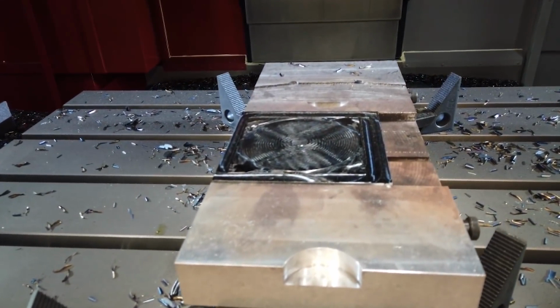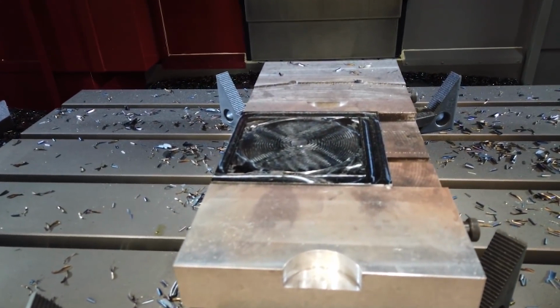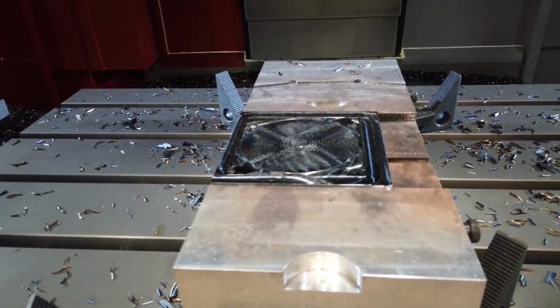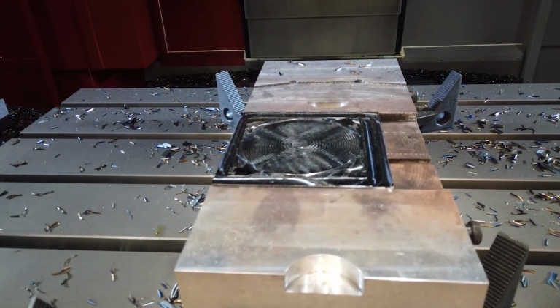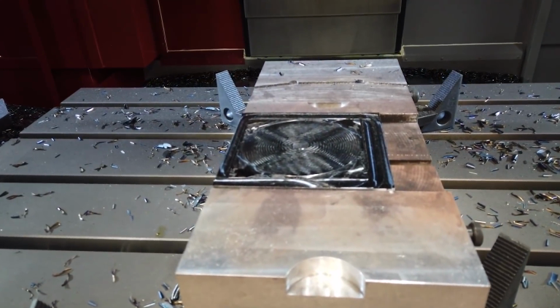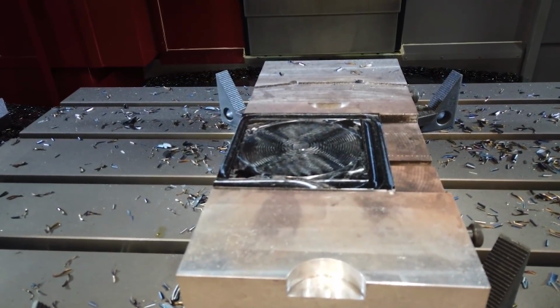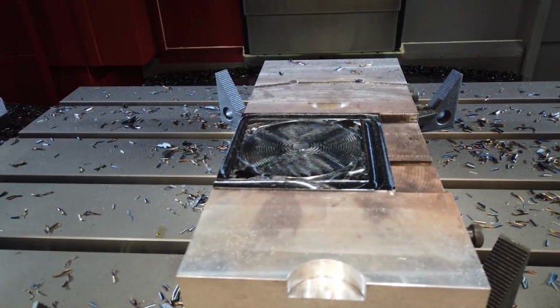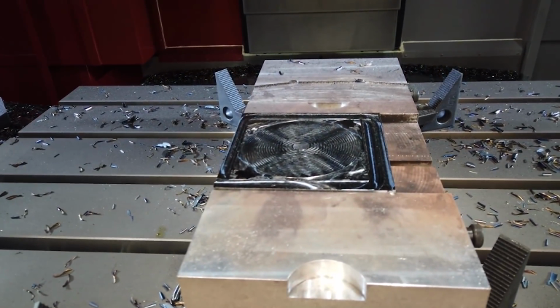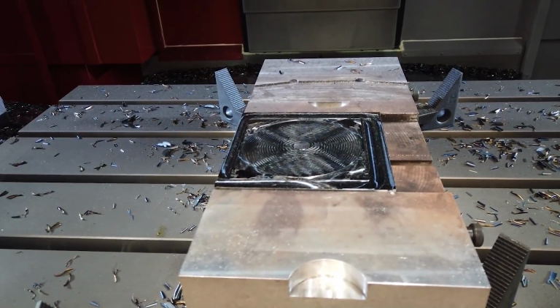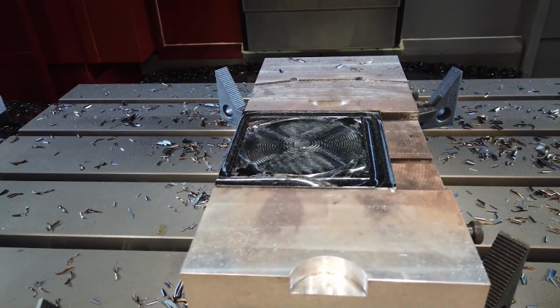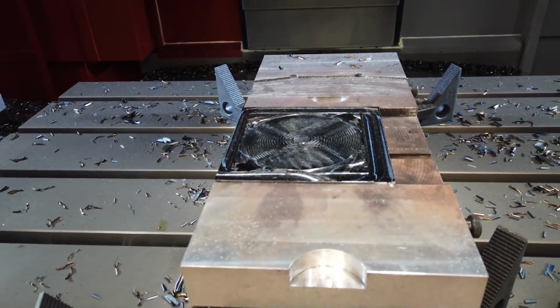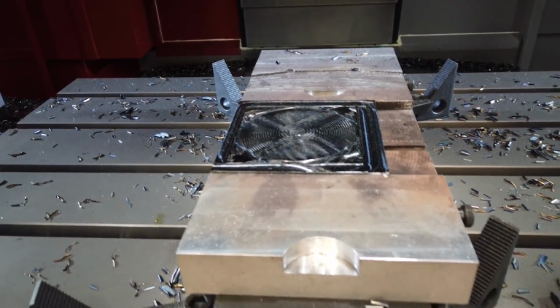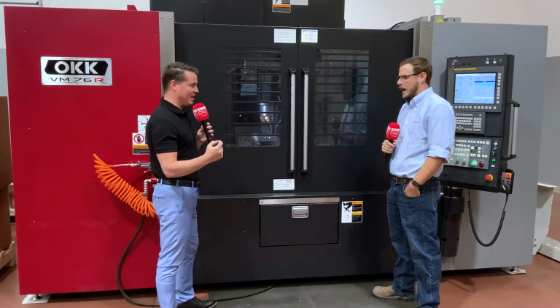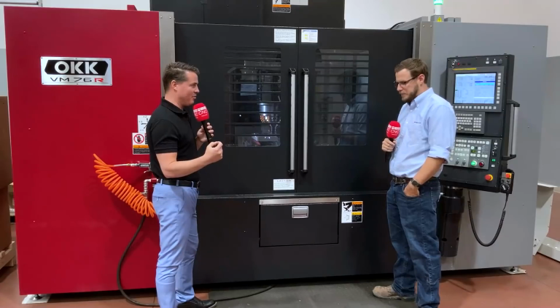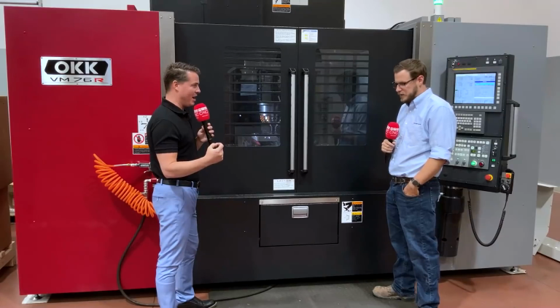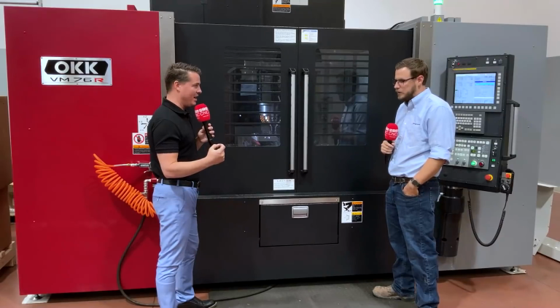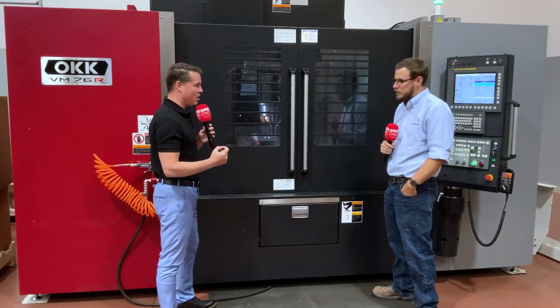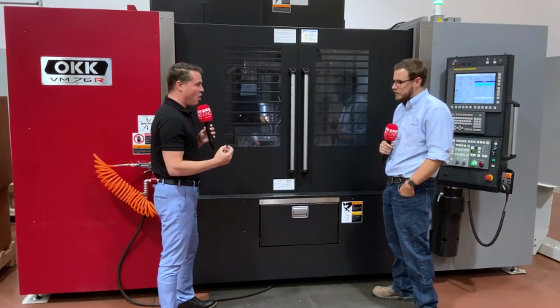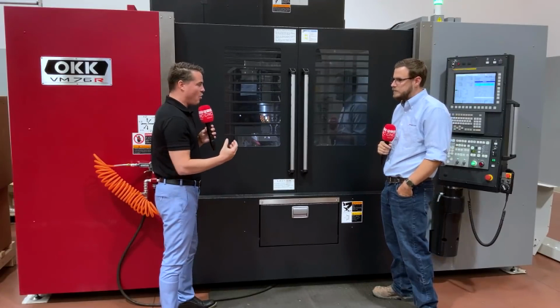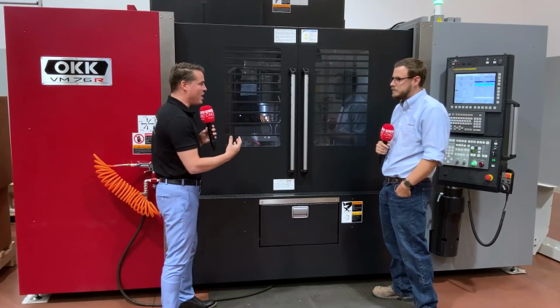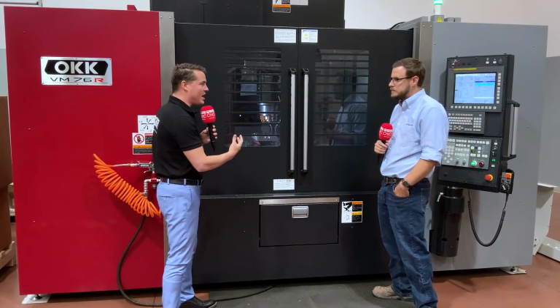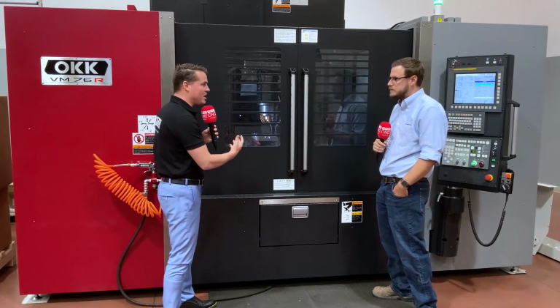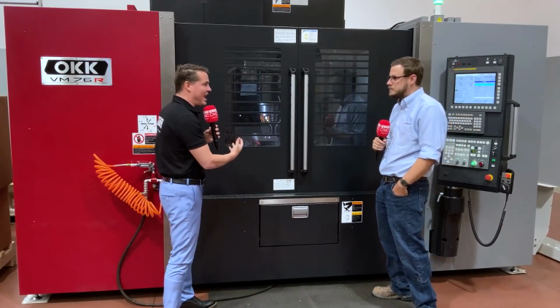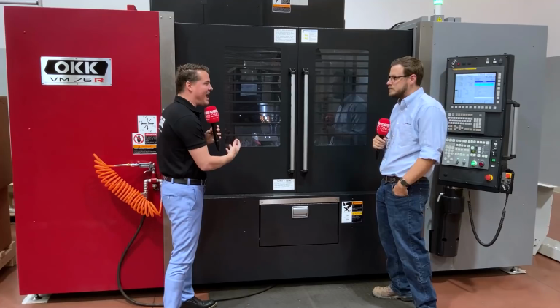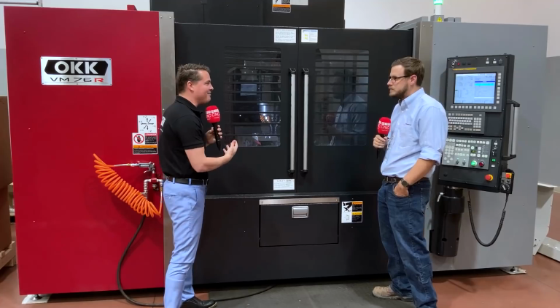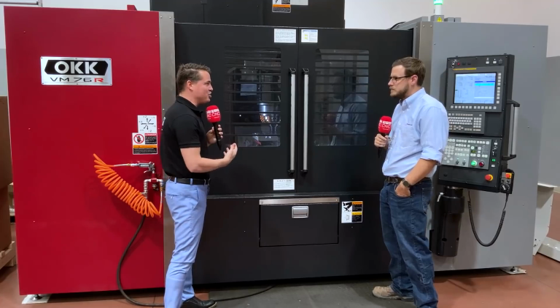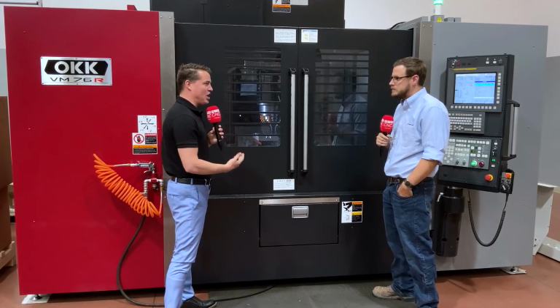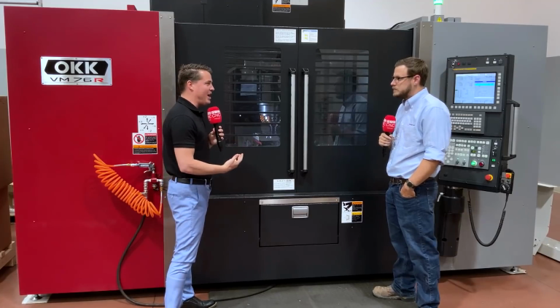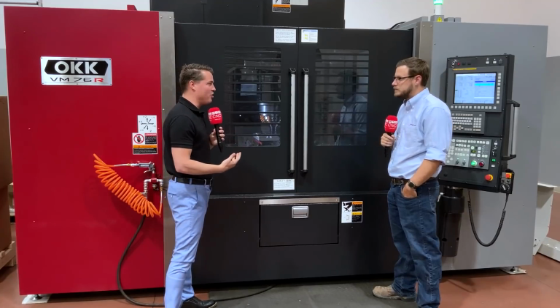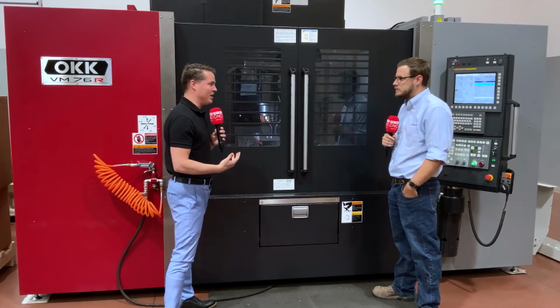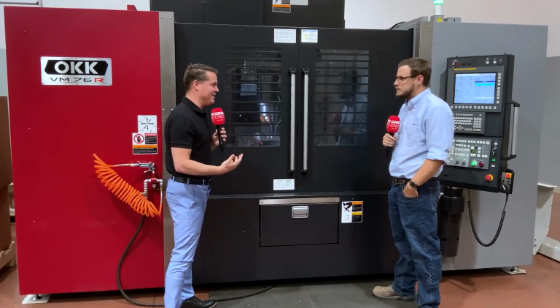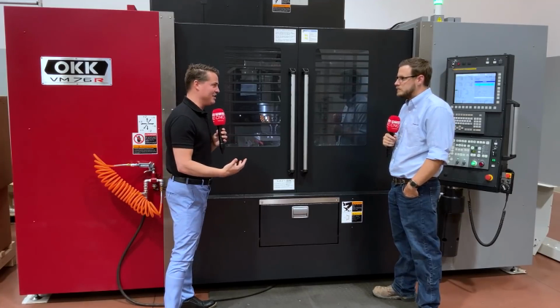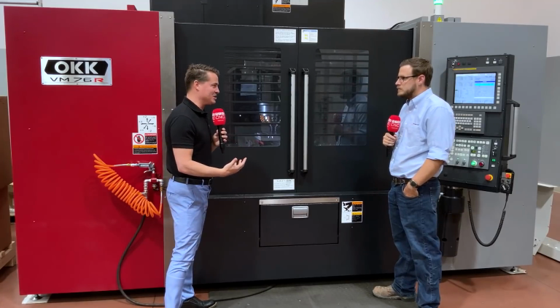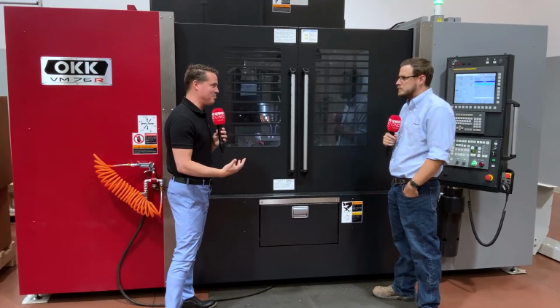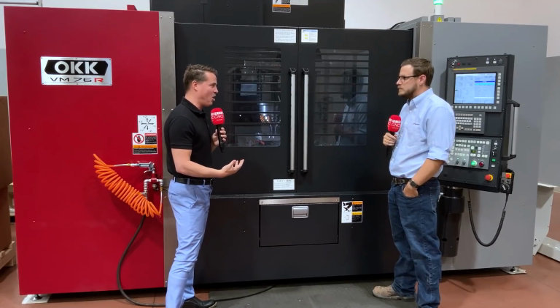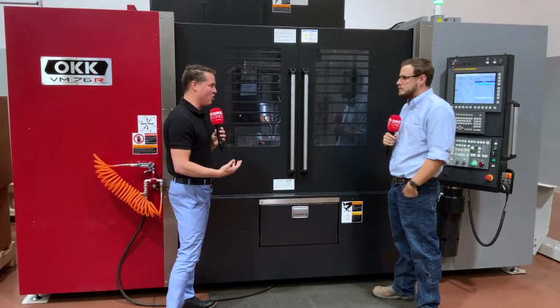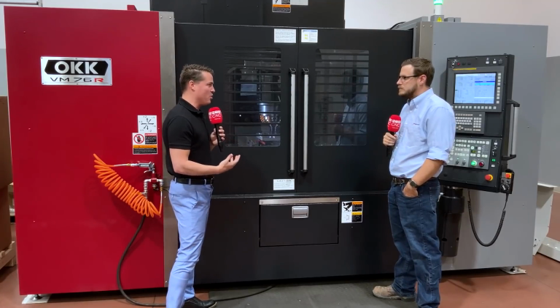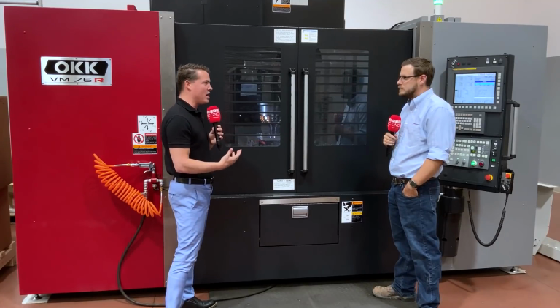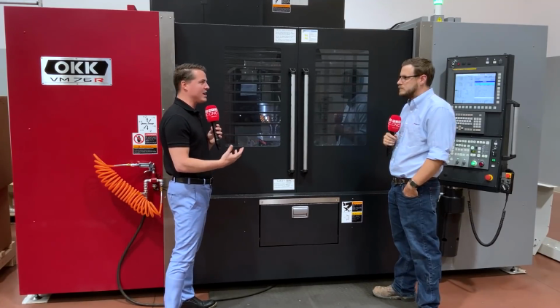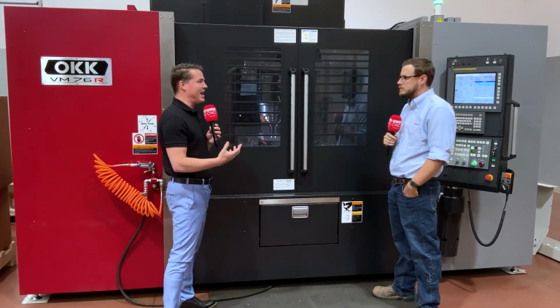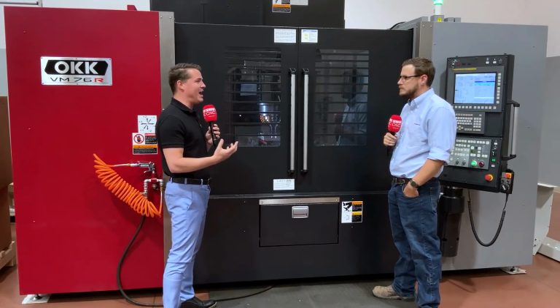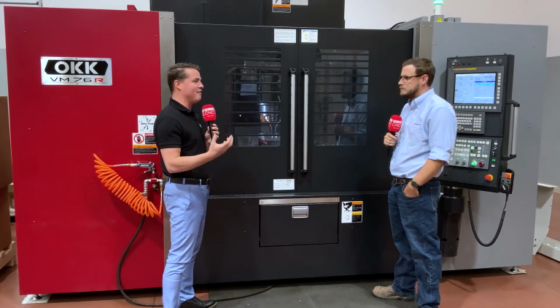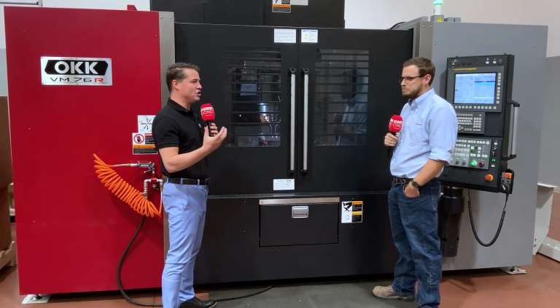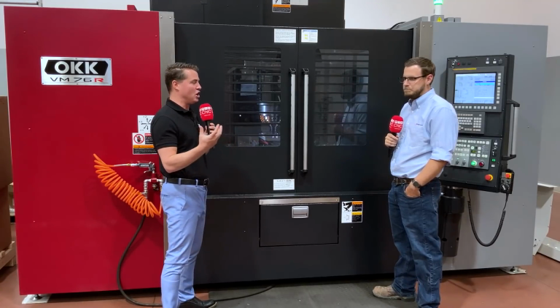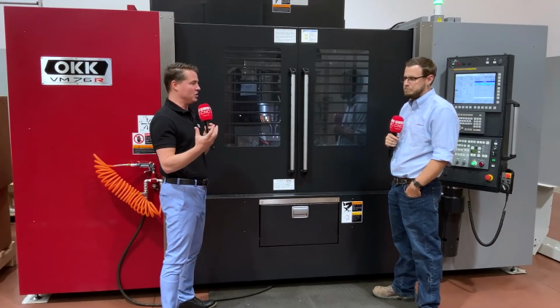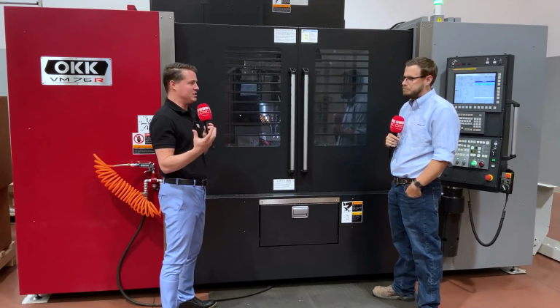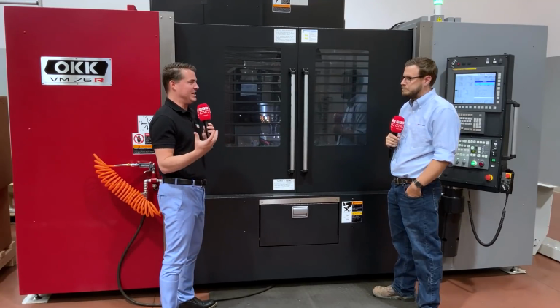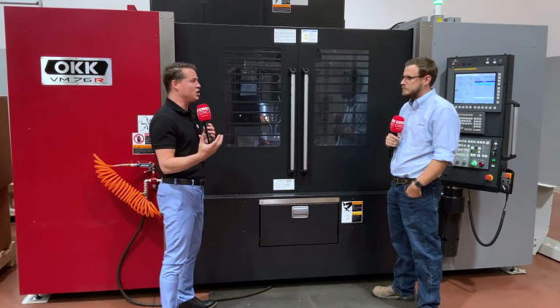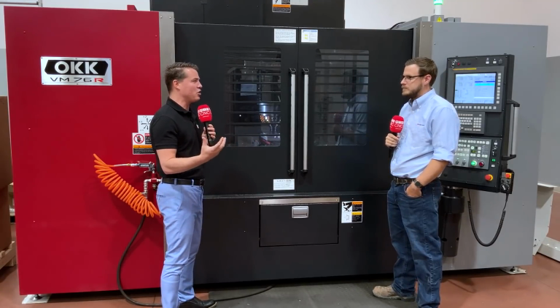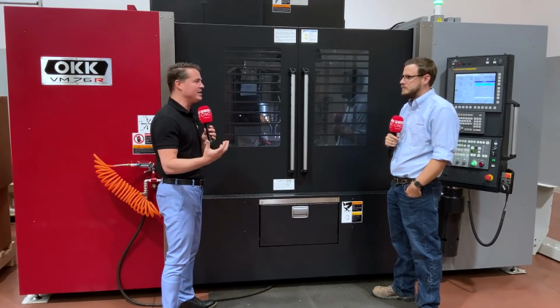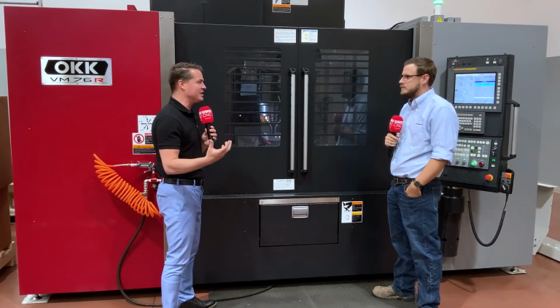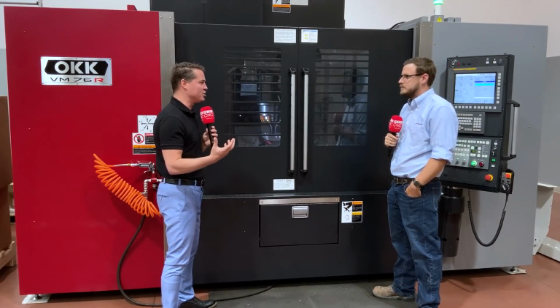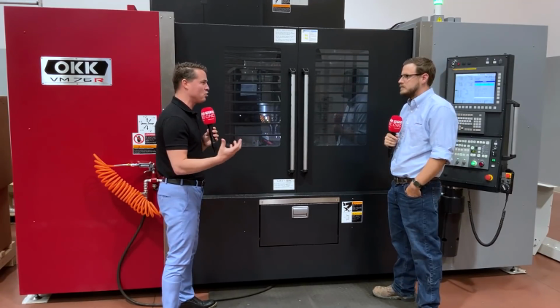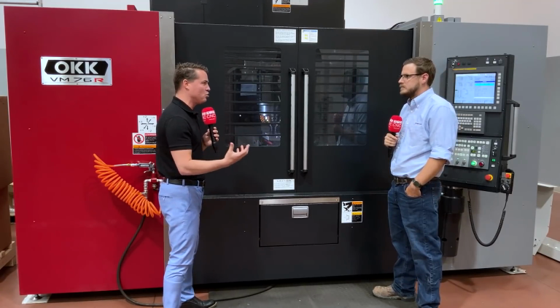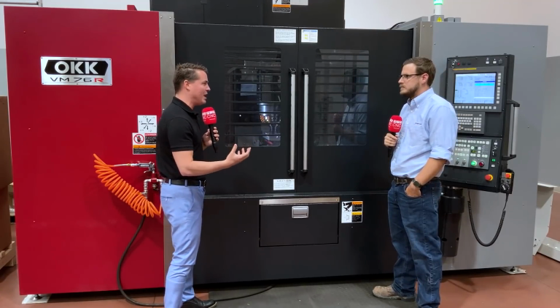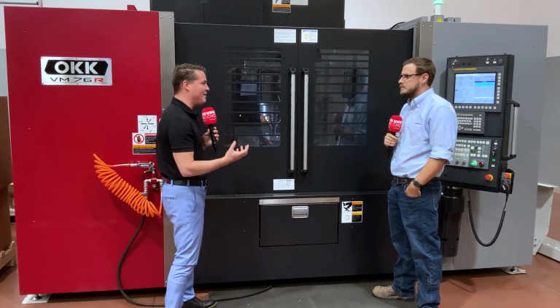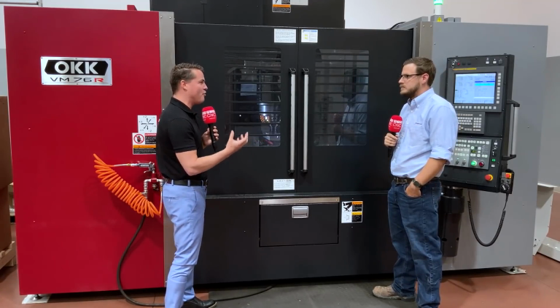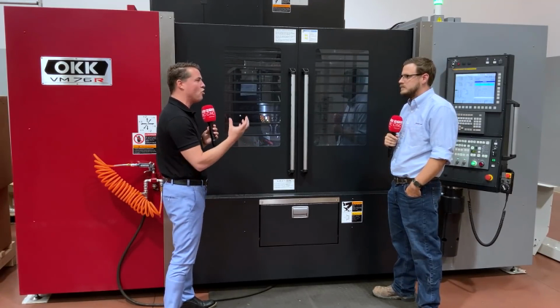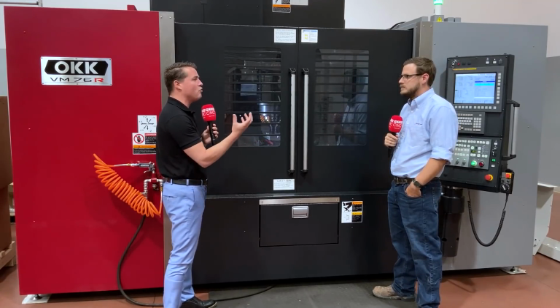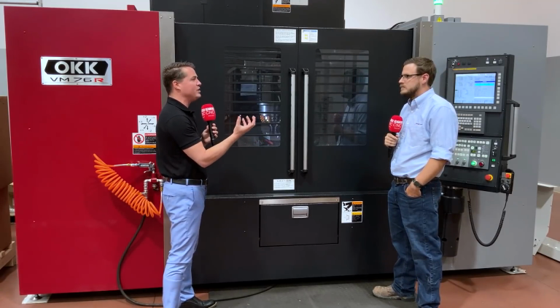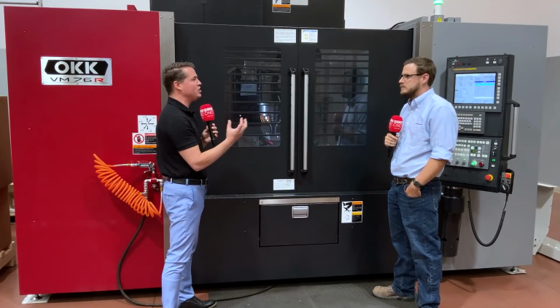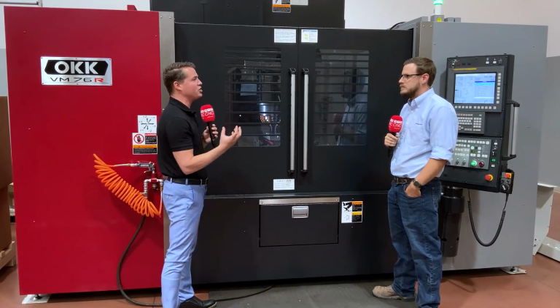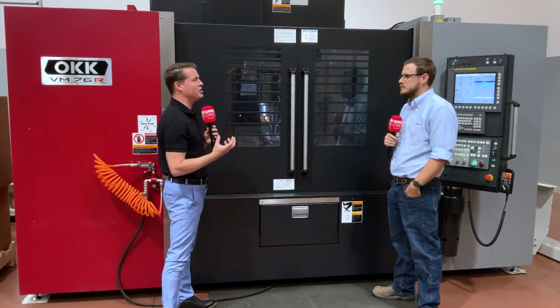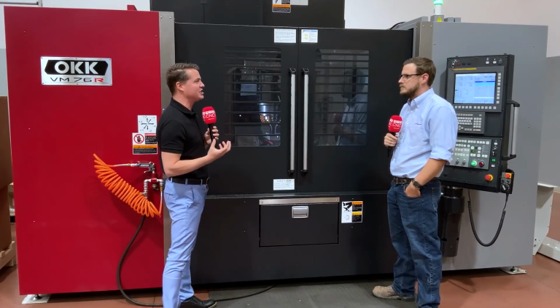We keep going back to that rigidity — we're not going to have chatter in this part, we're not going to have a decrease in tool life or a reduction in spindle RPM based on the heavy load we're cutting in steel.